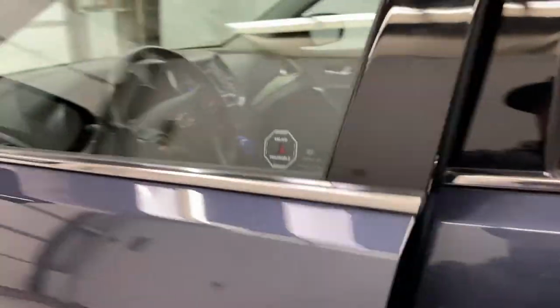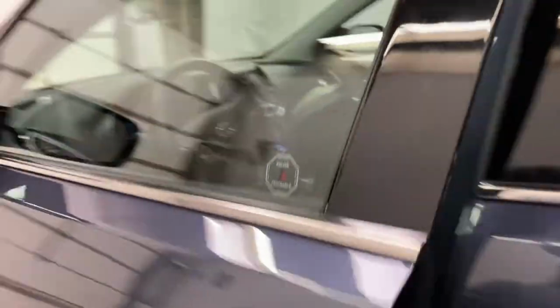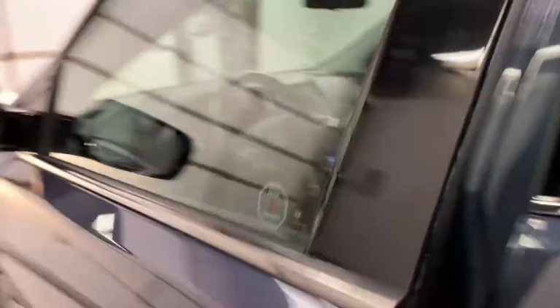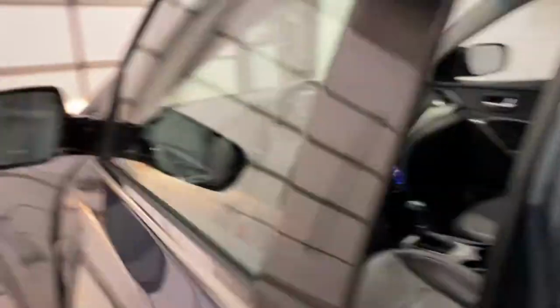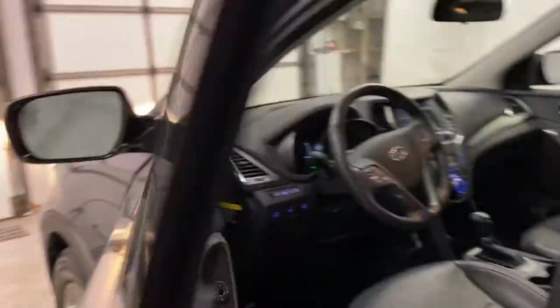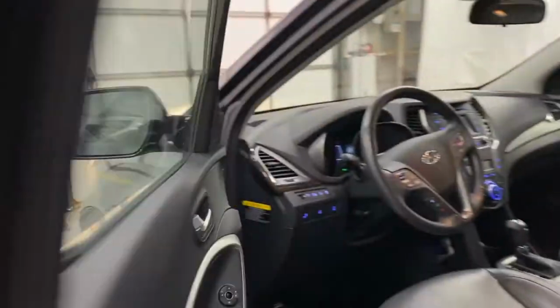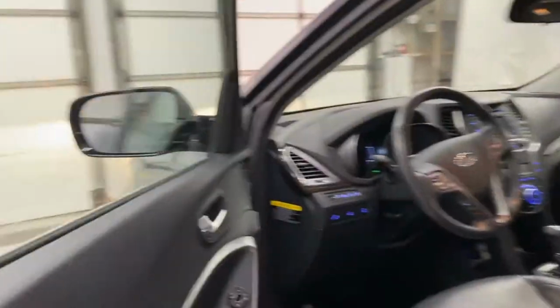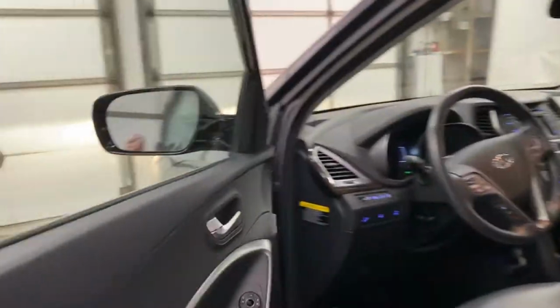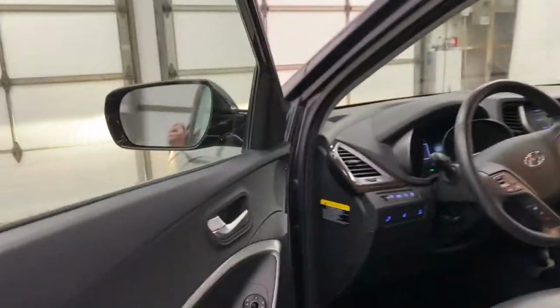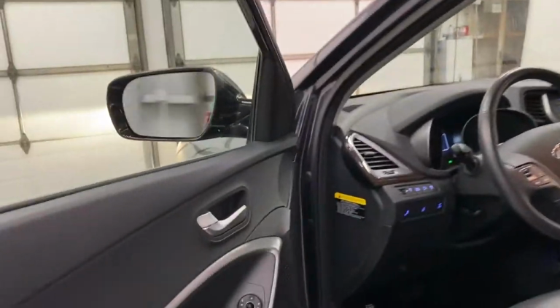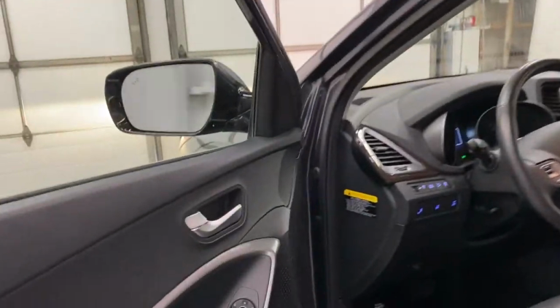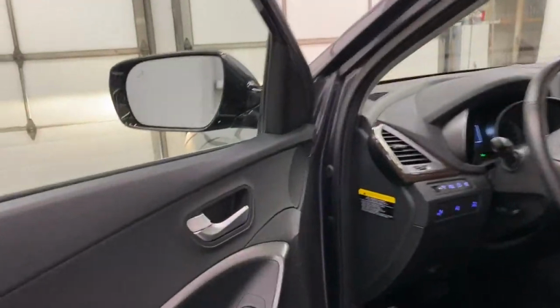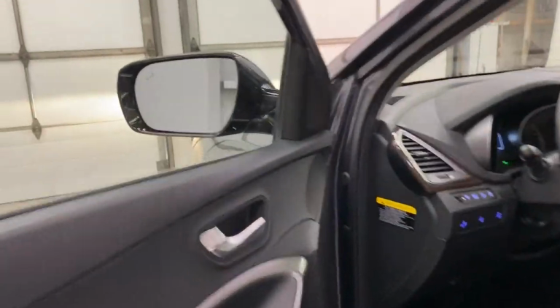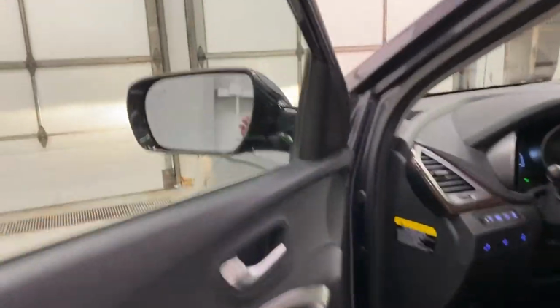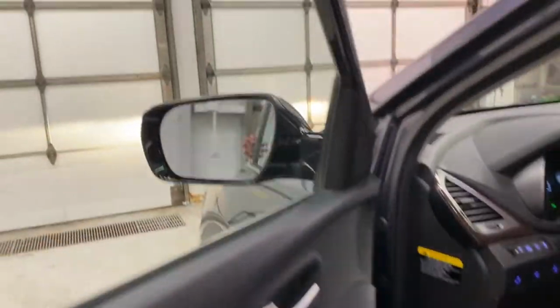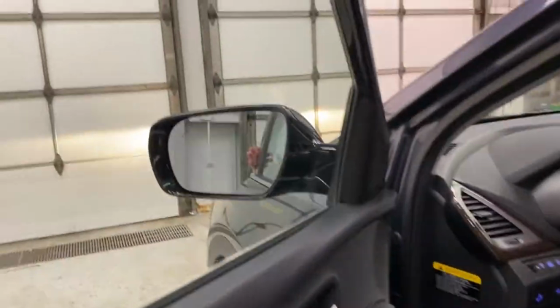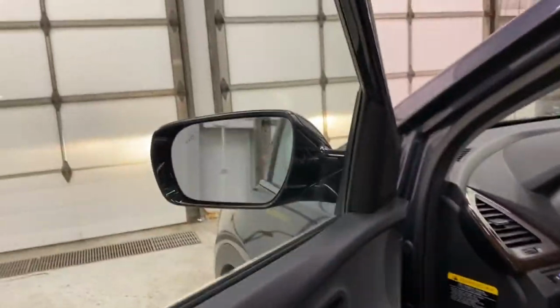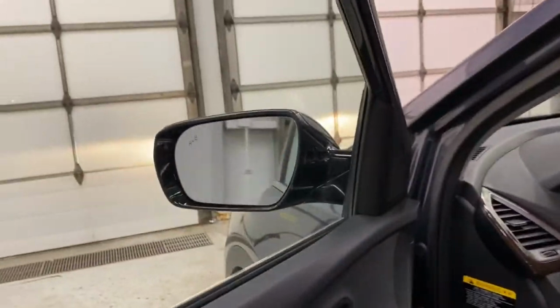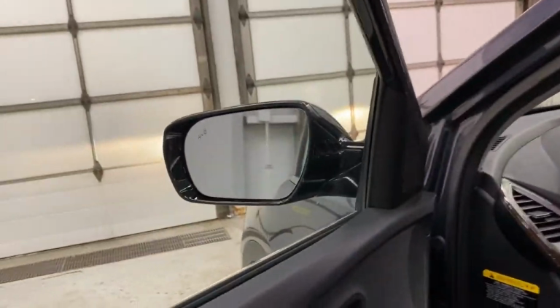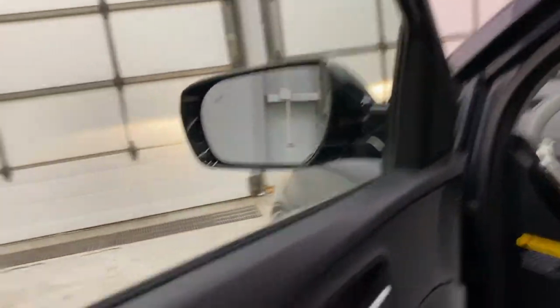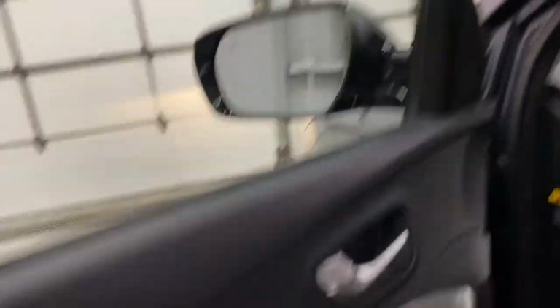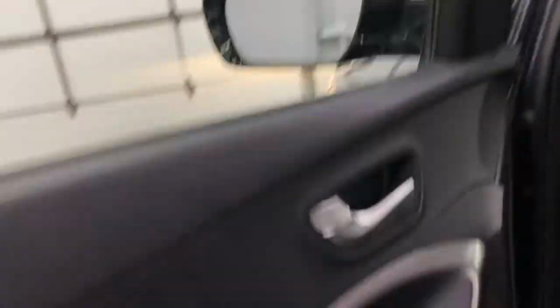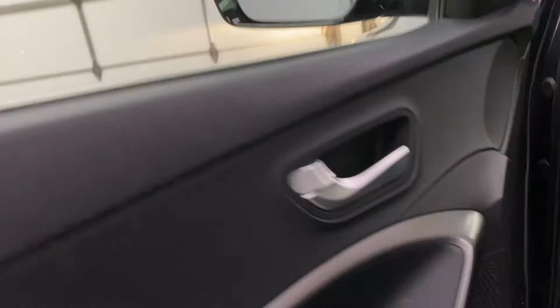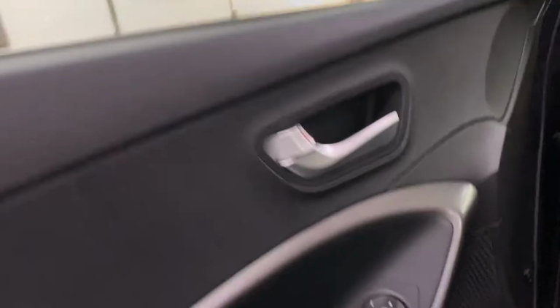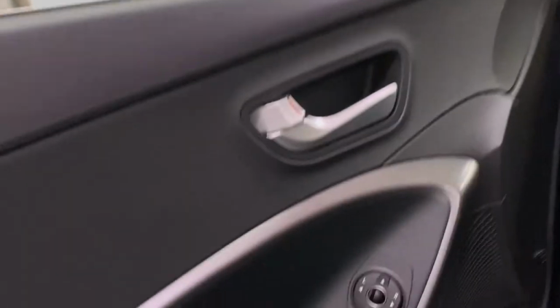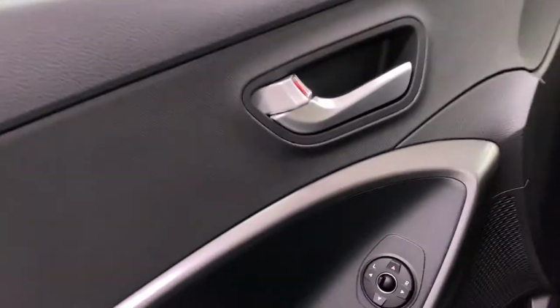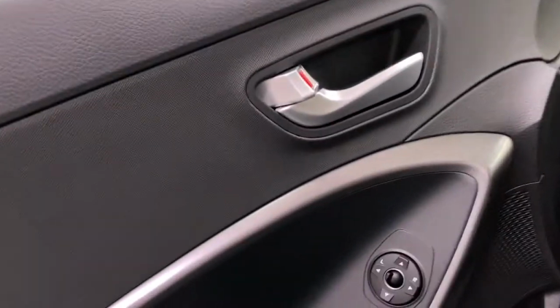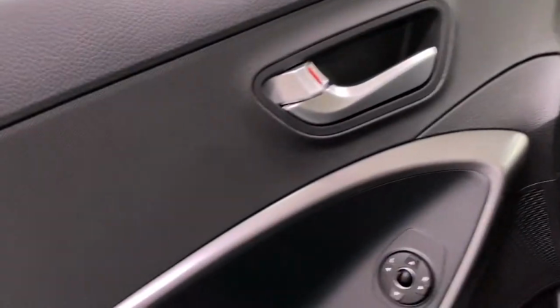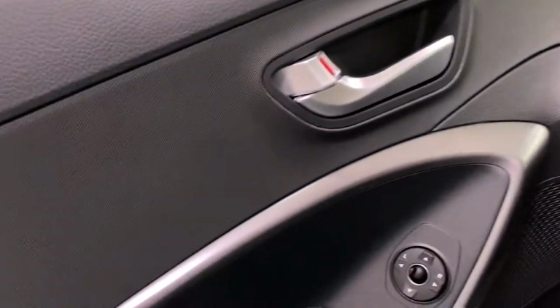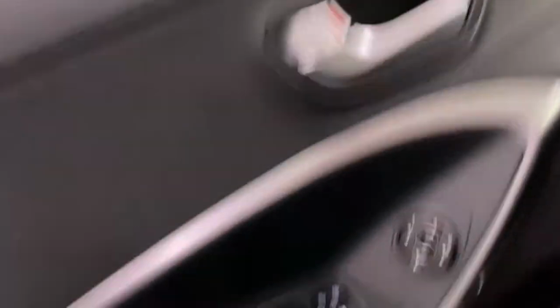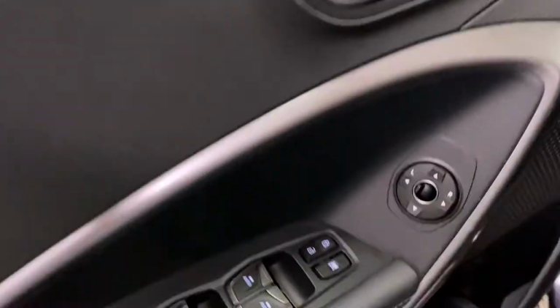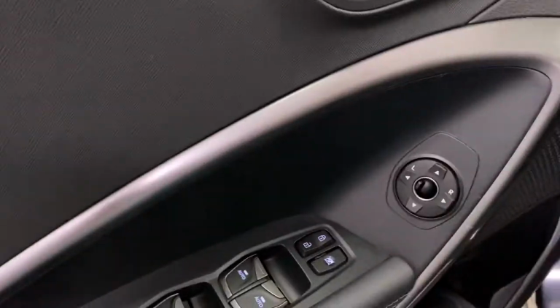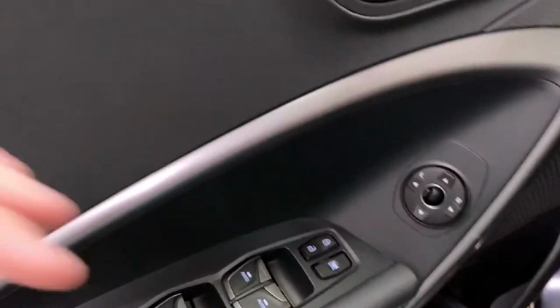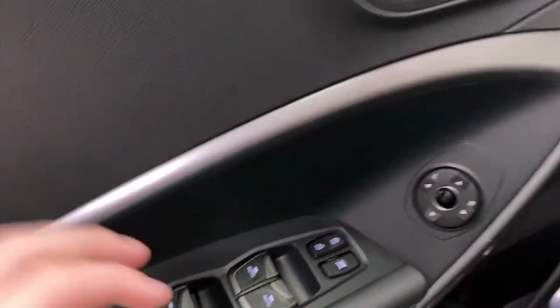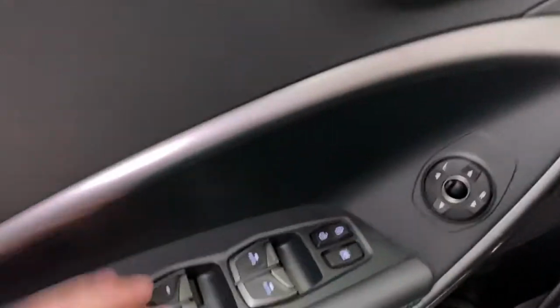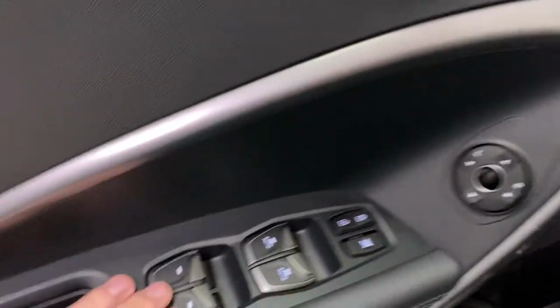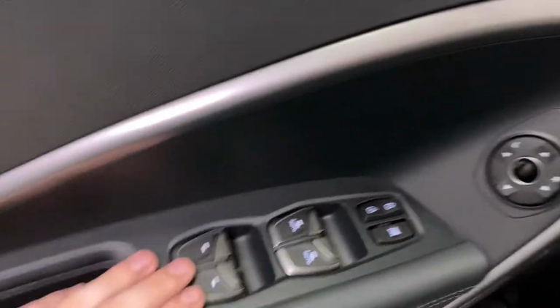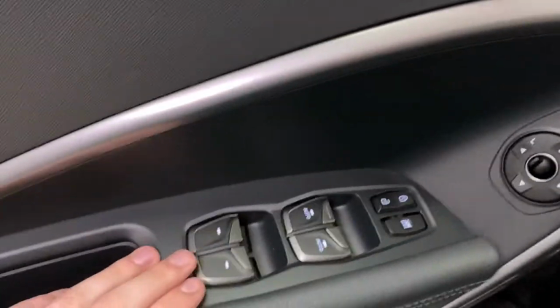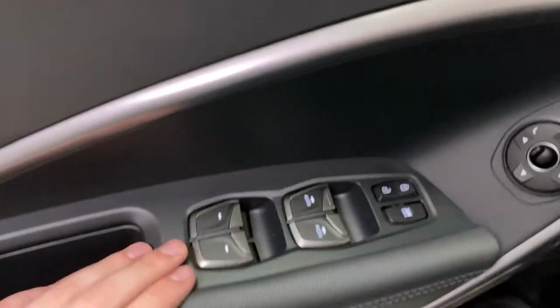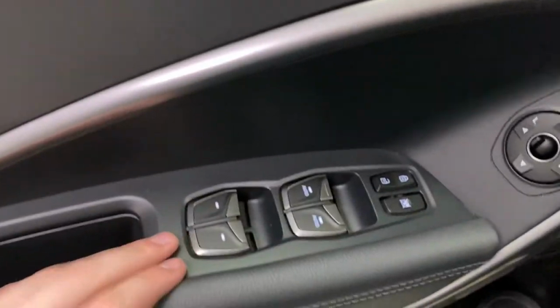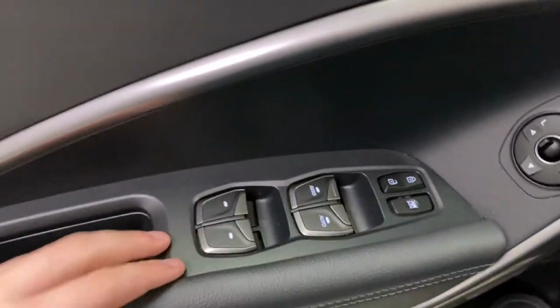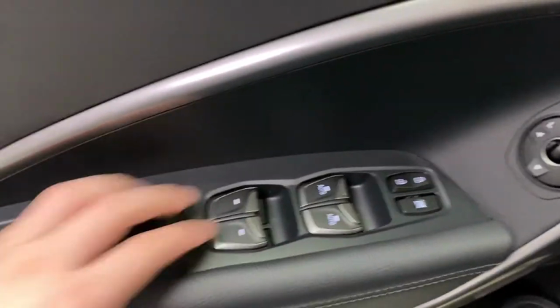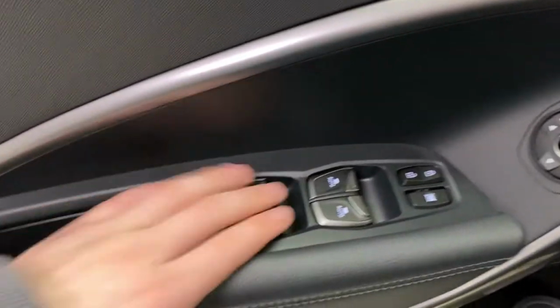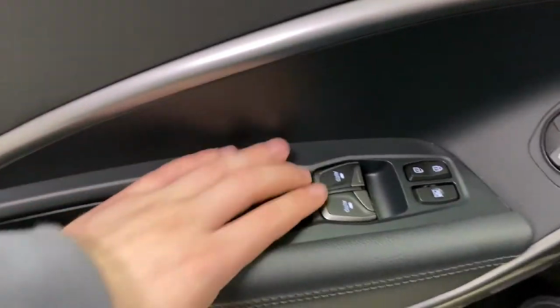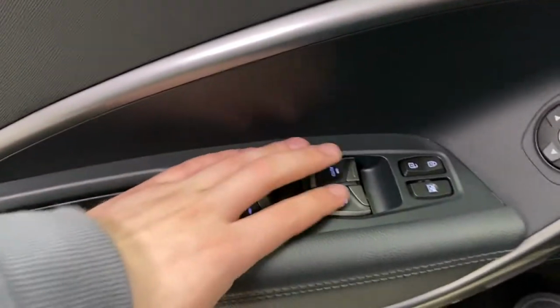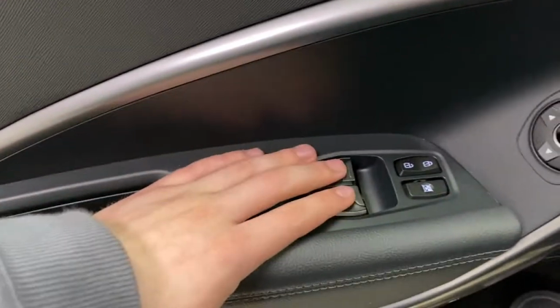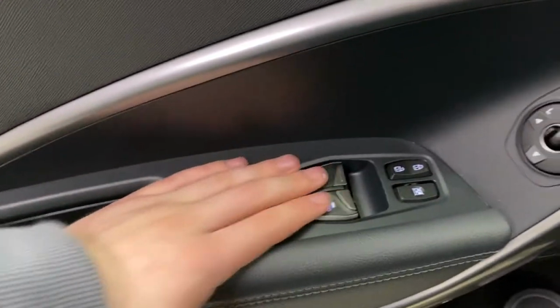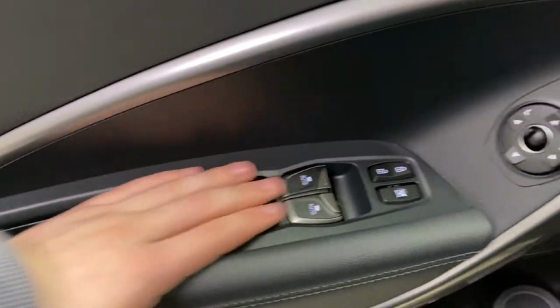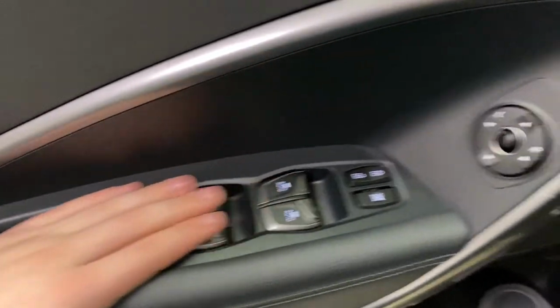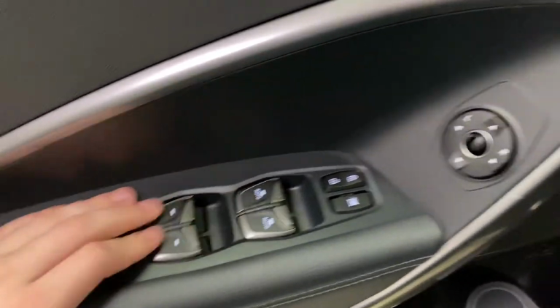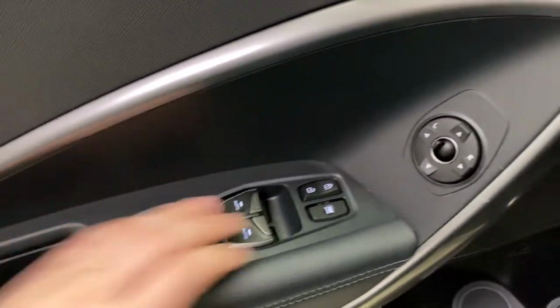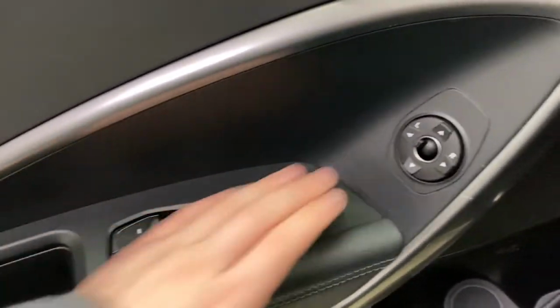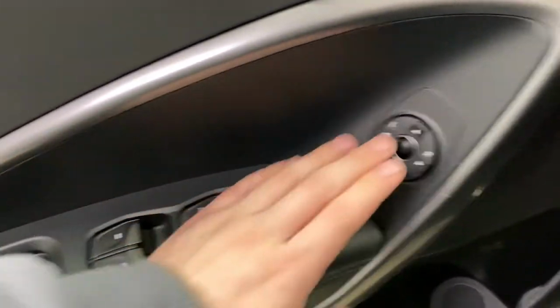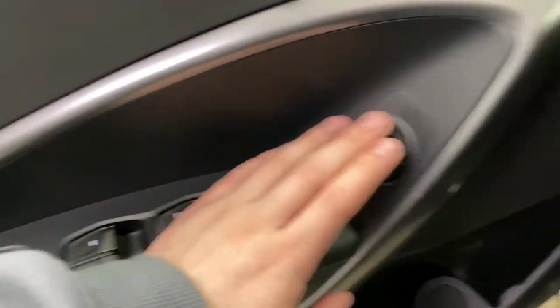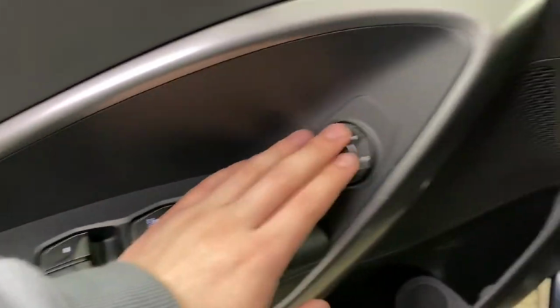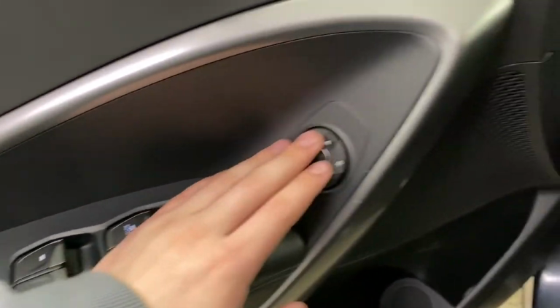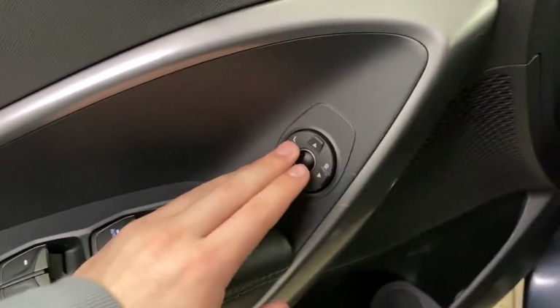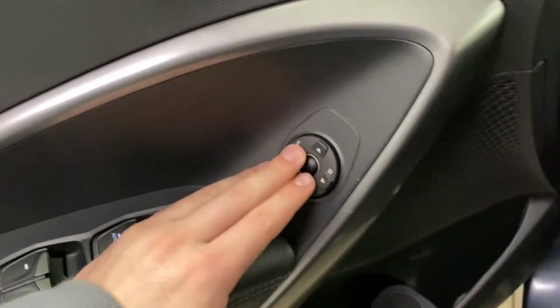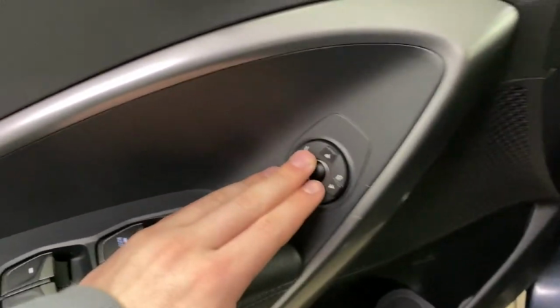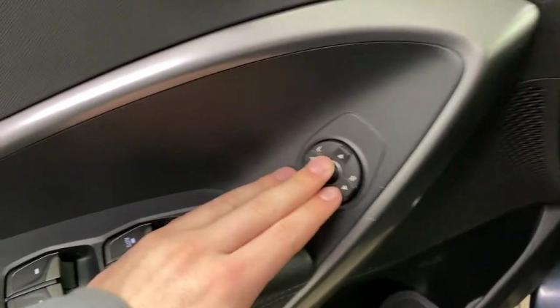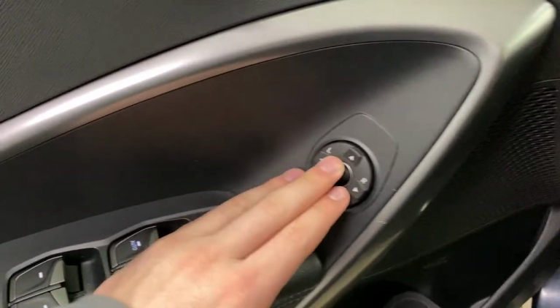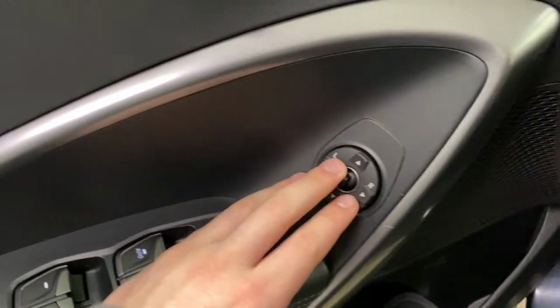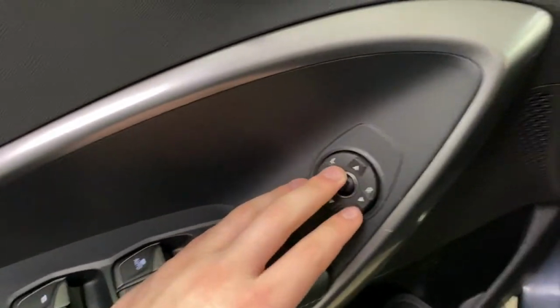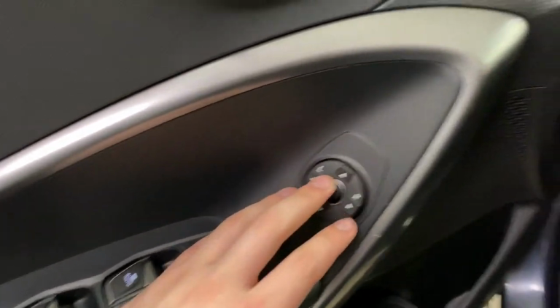Starting on the inside, you do have blind spot on the mirrors. Moving to the door, you have power window controls and power mirror controls as well.